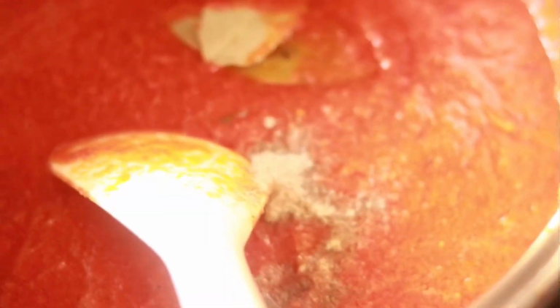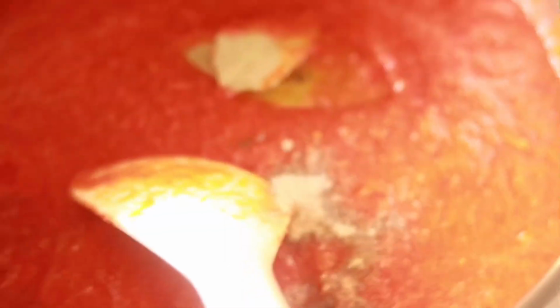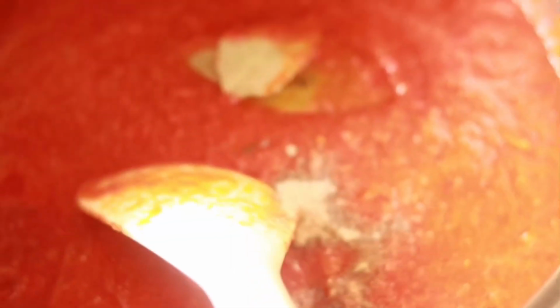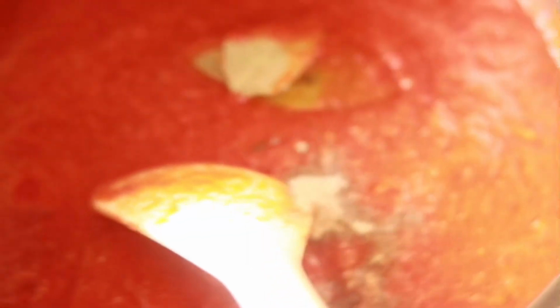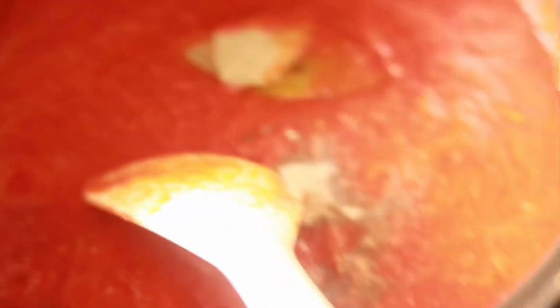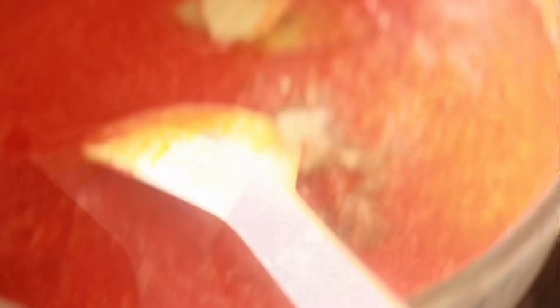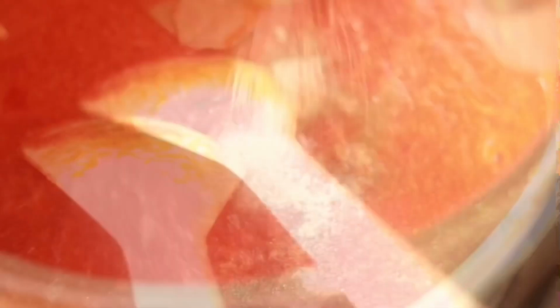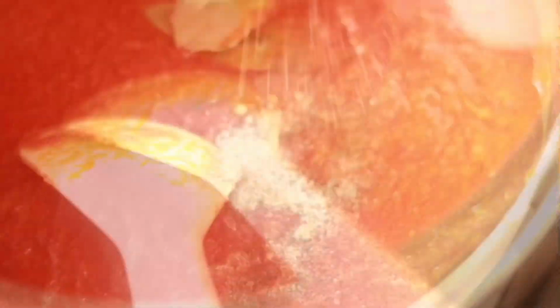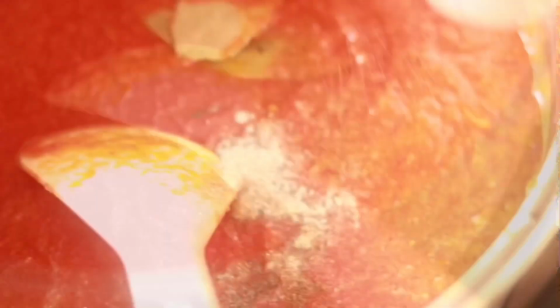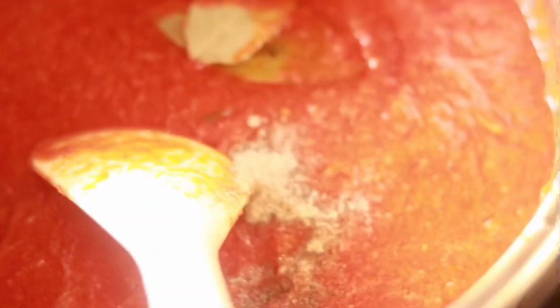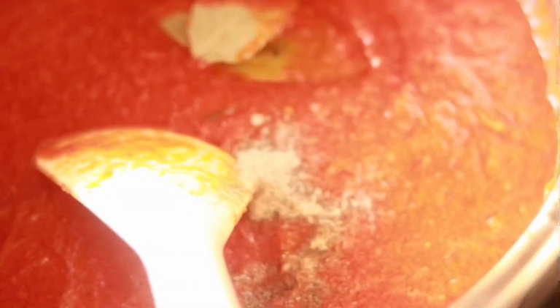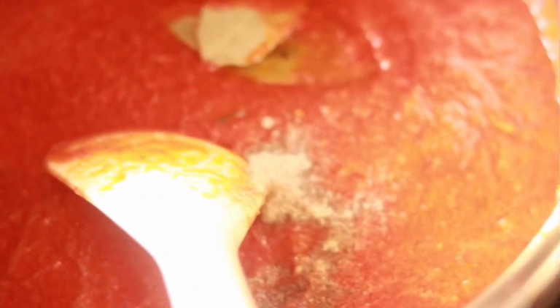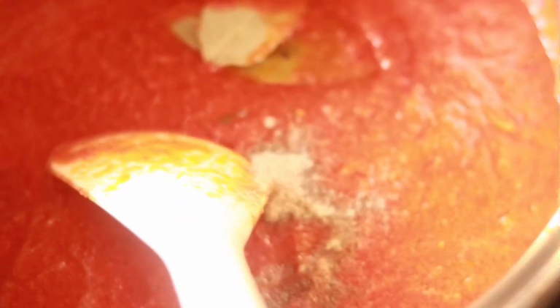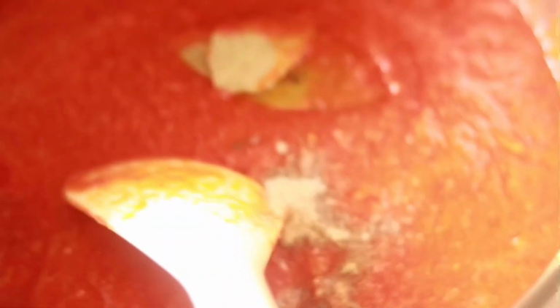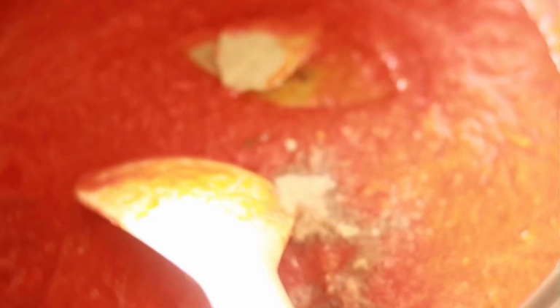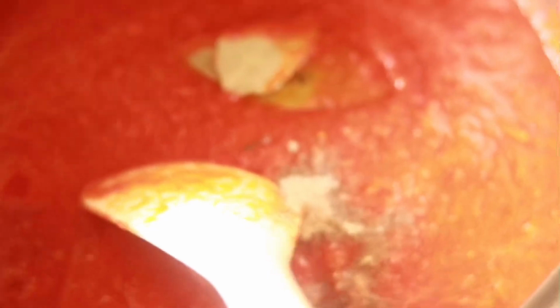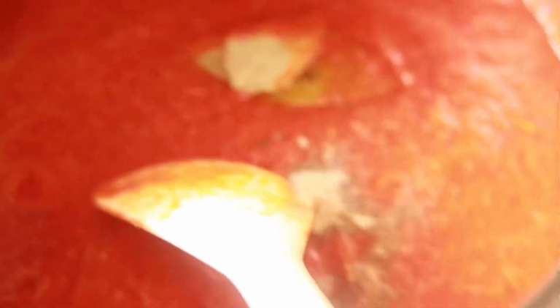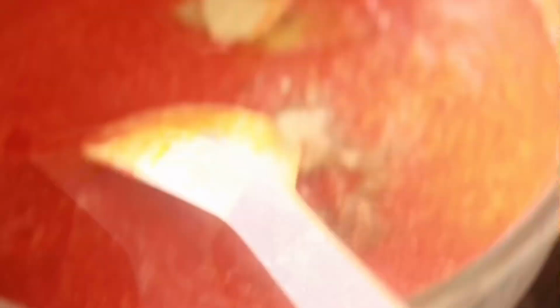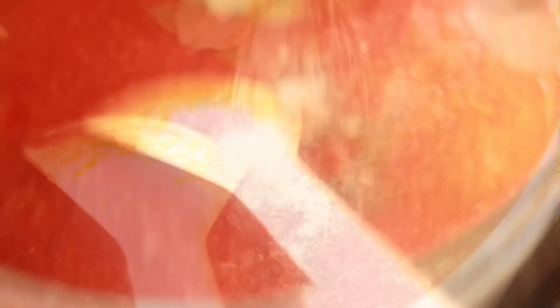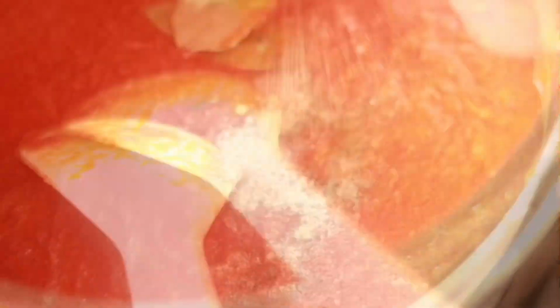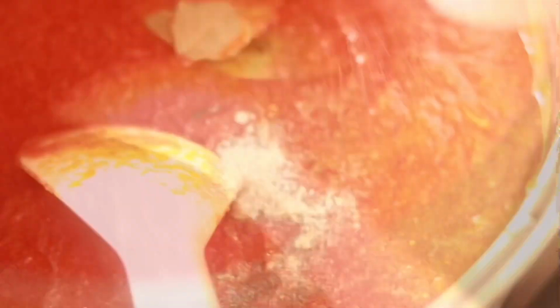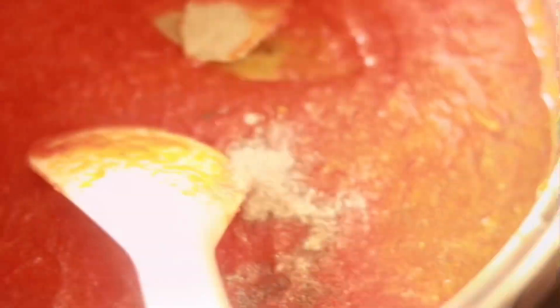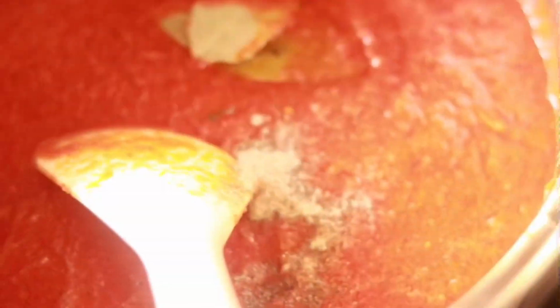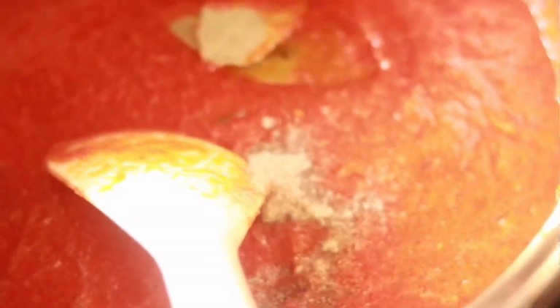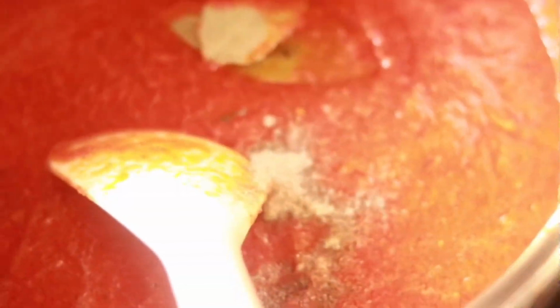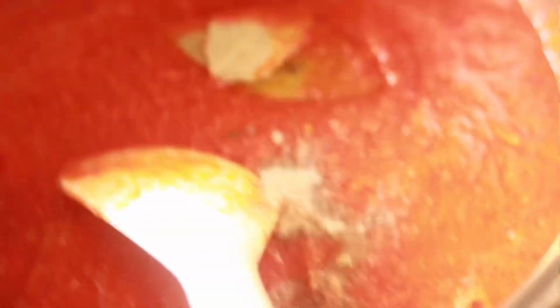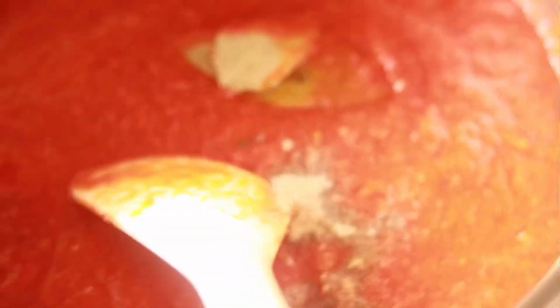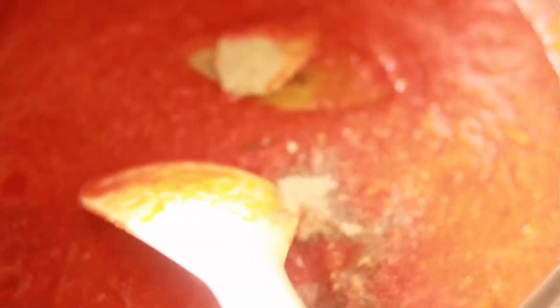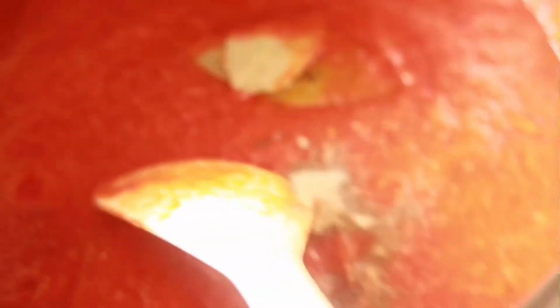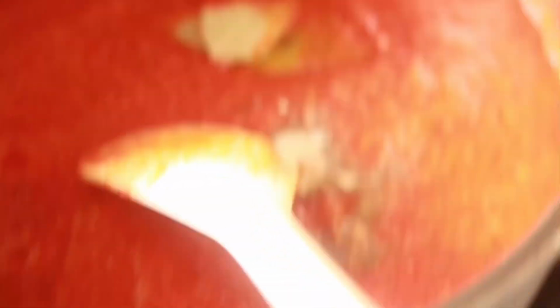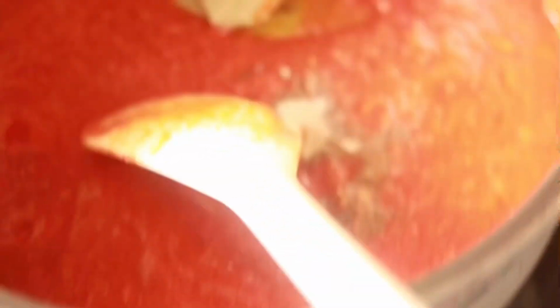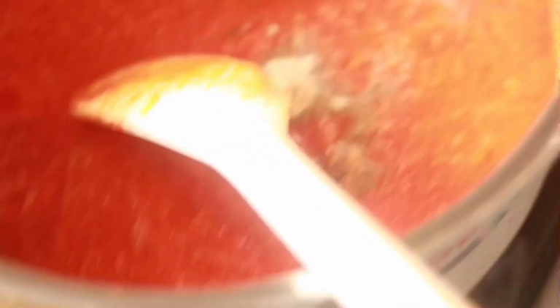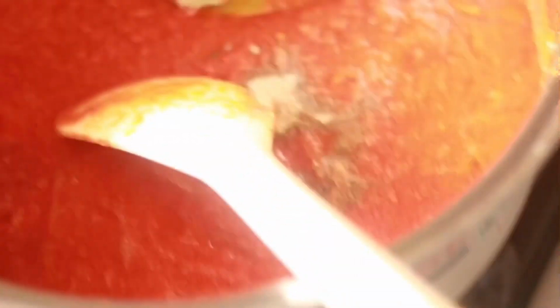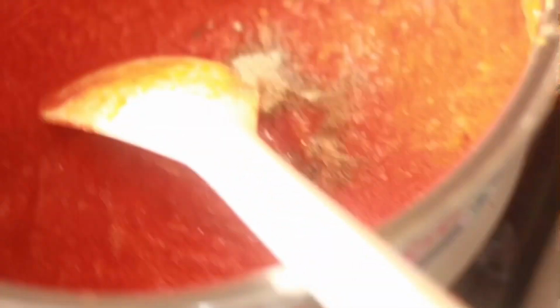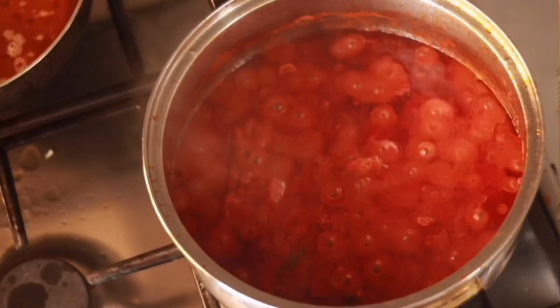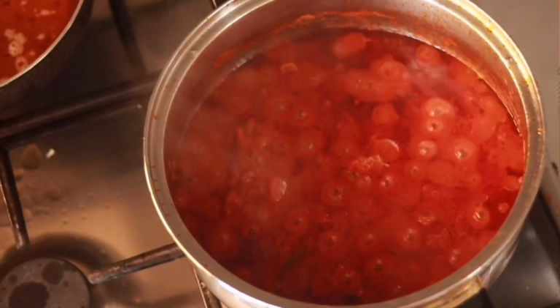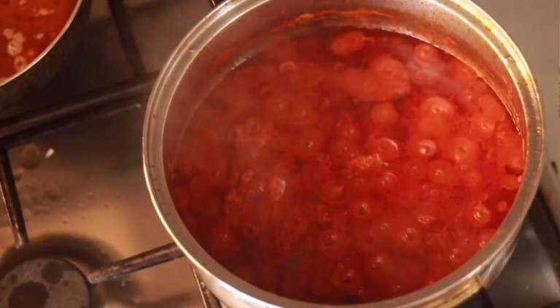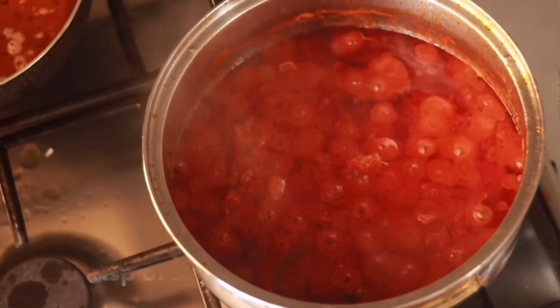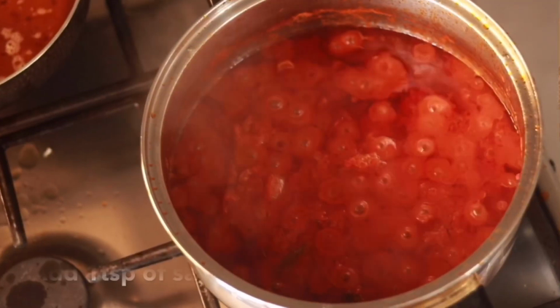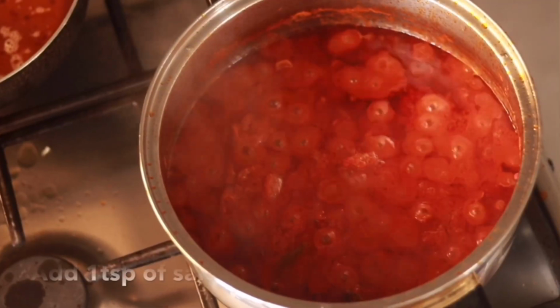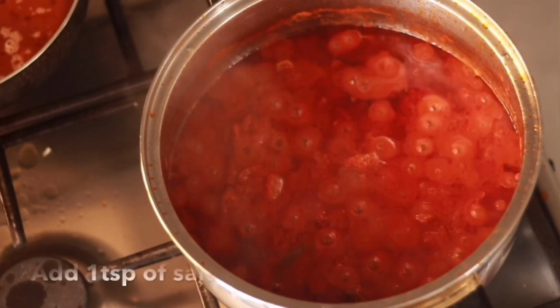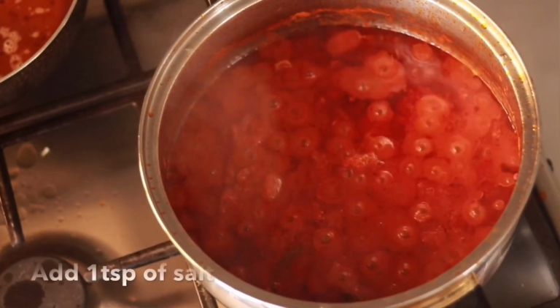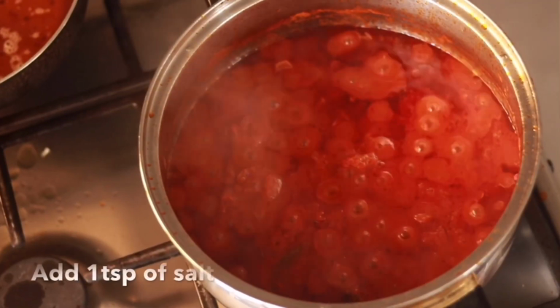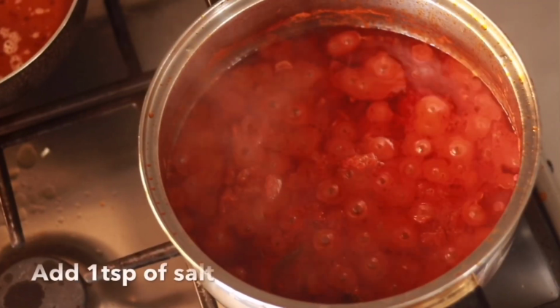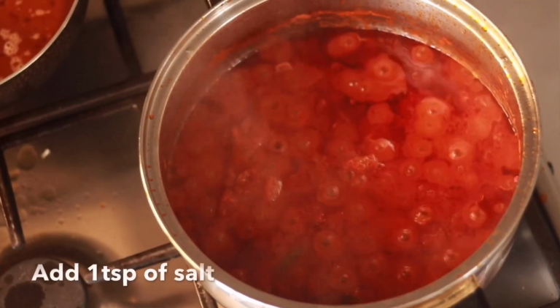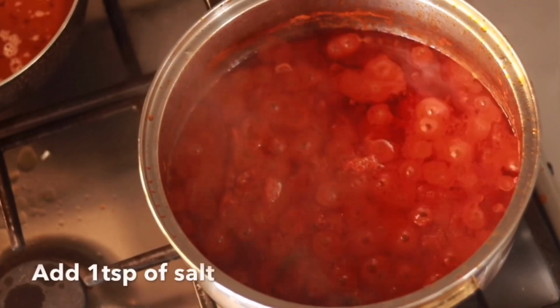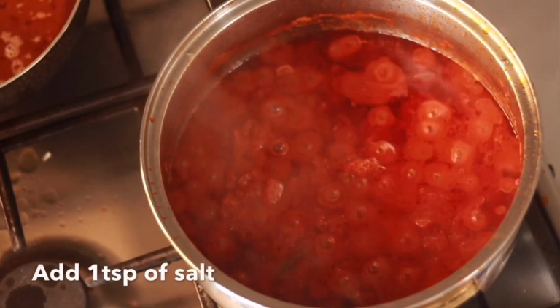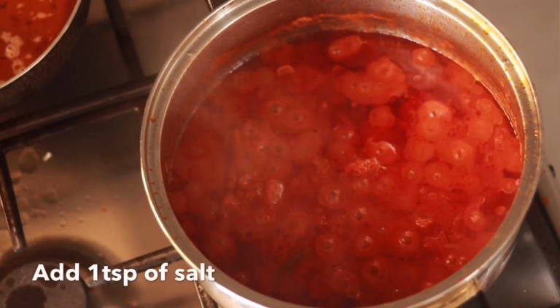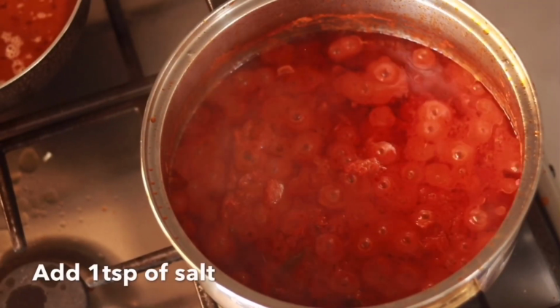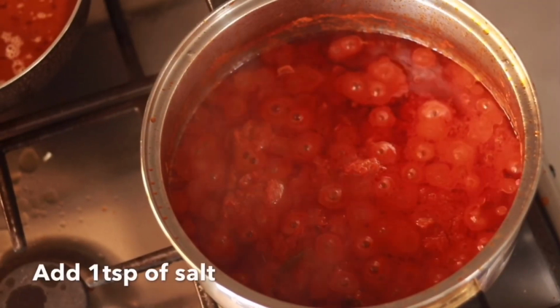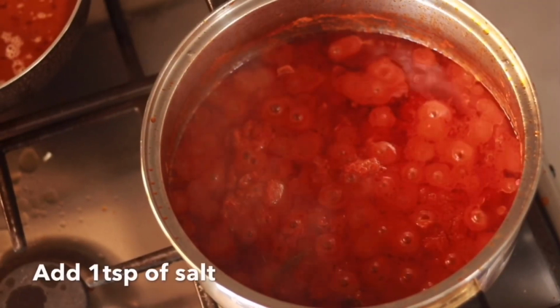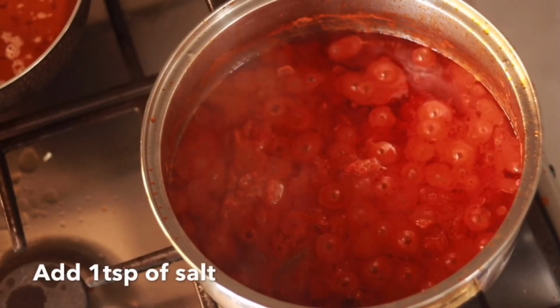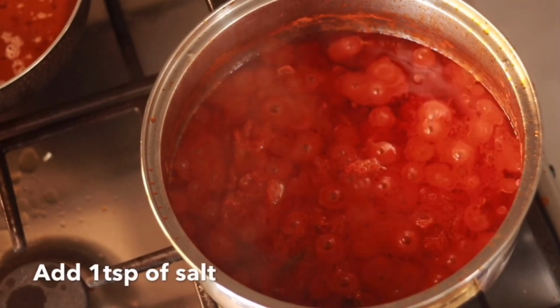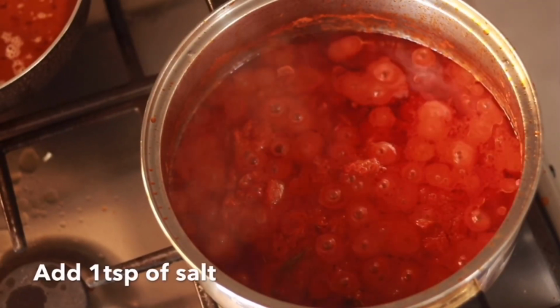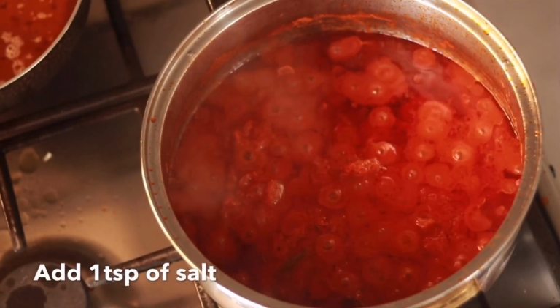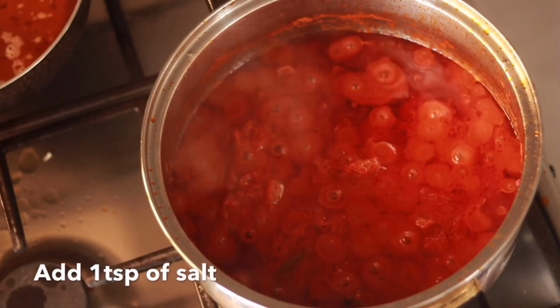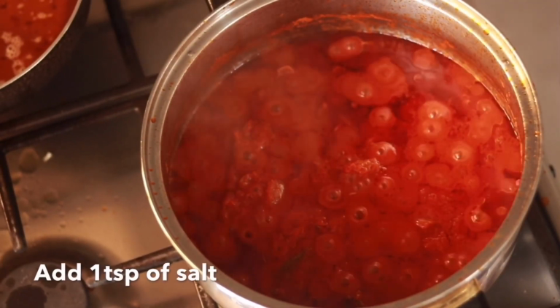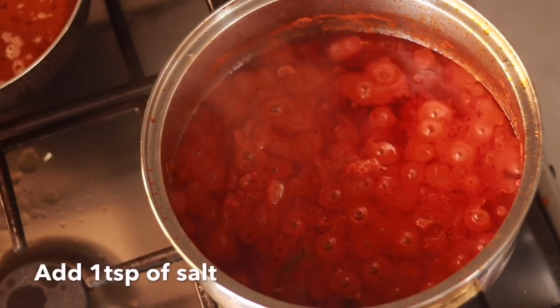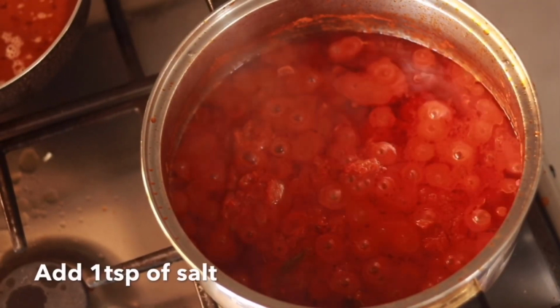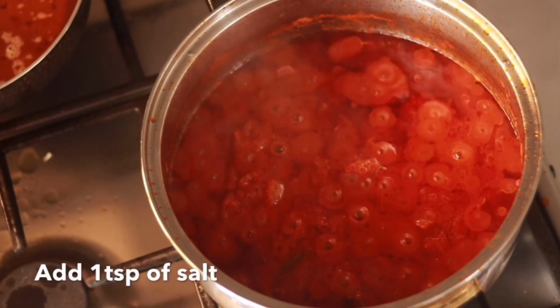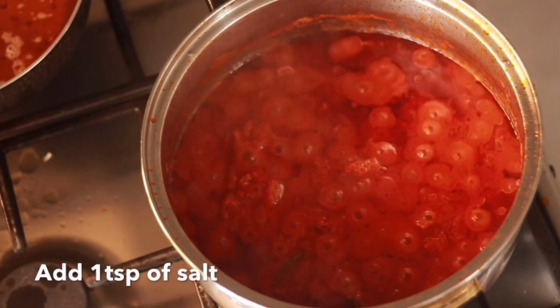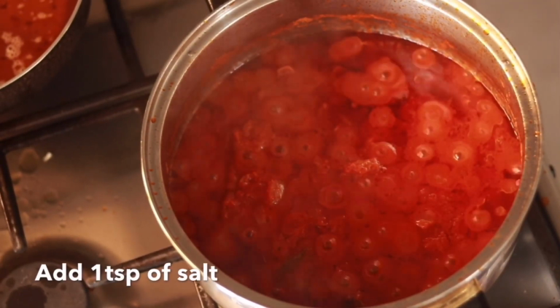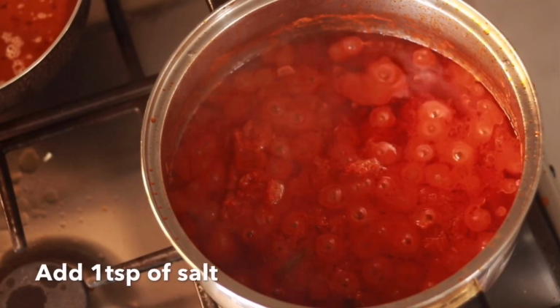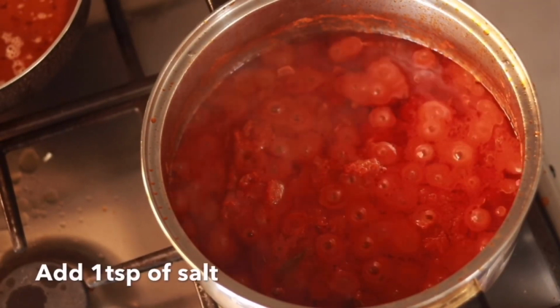One important tip: black pepper reduces the sourness of tomatoes — tomatoes can be quite tart, and the black pepper balances that out beautifully.